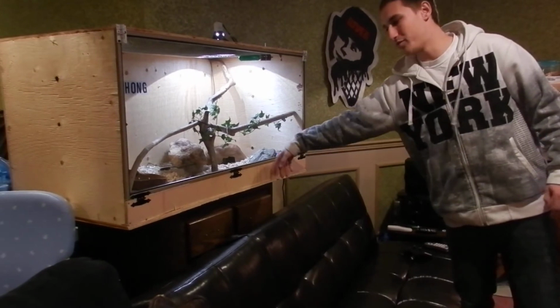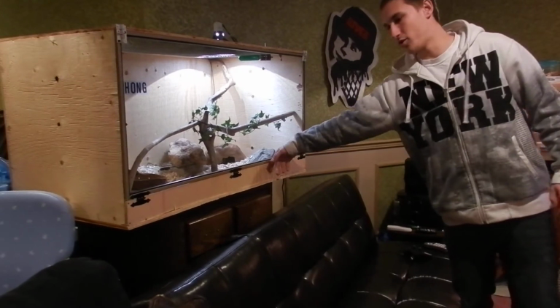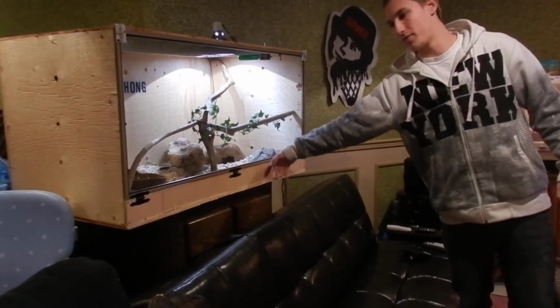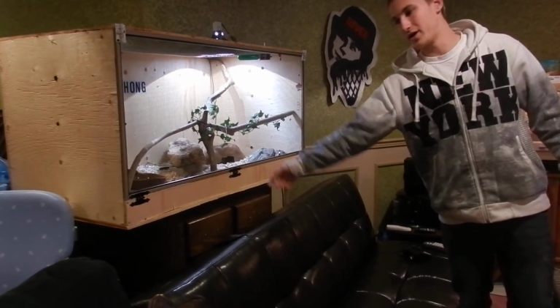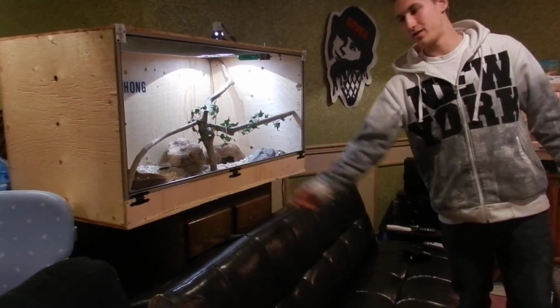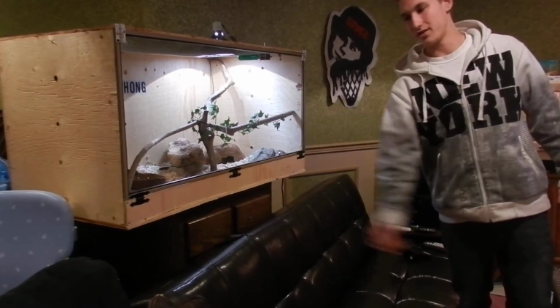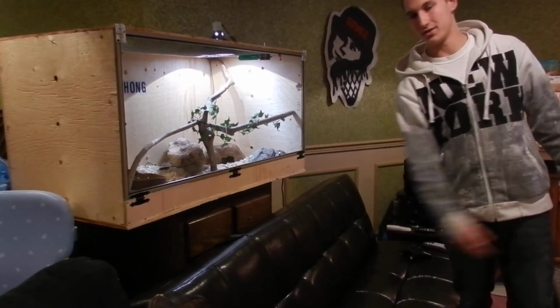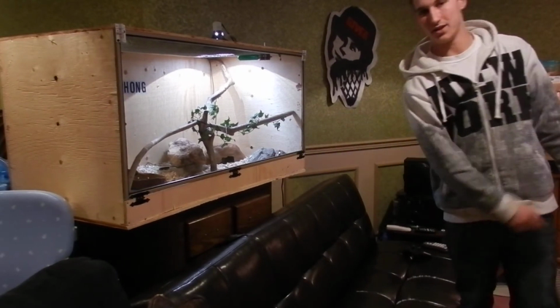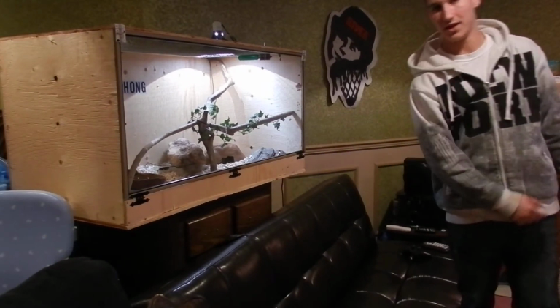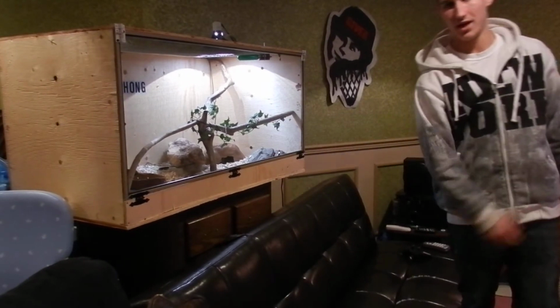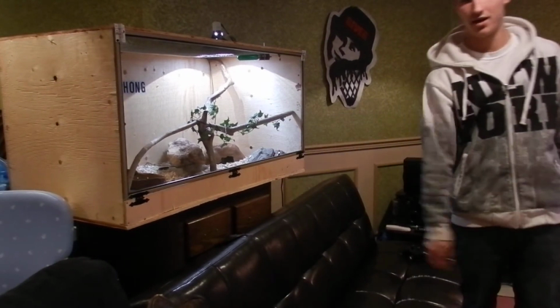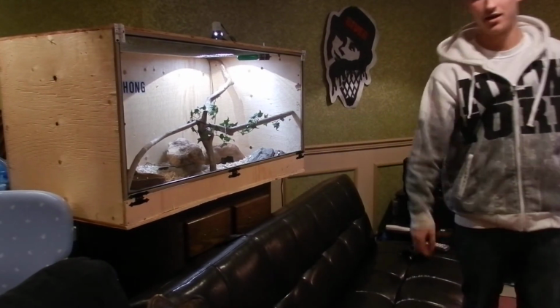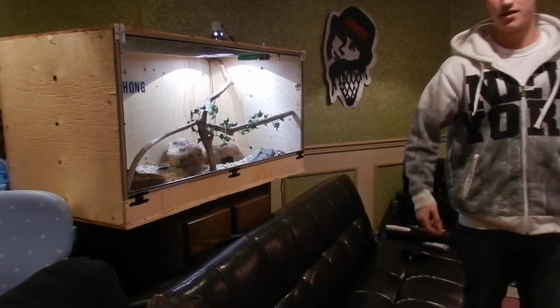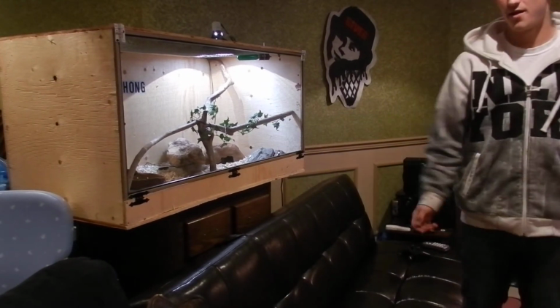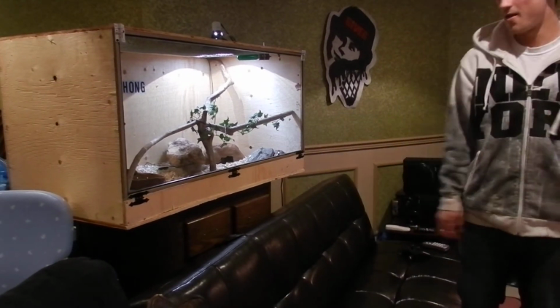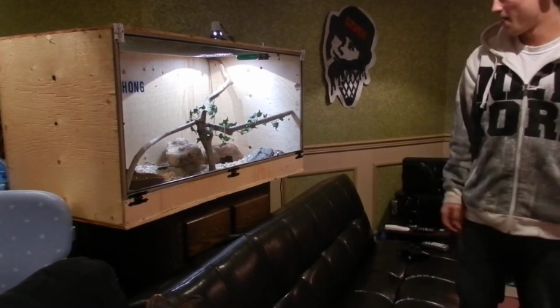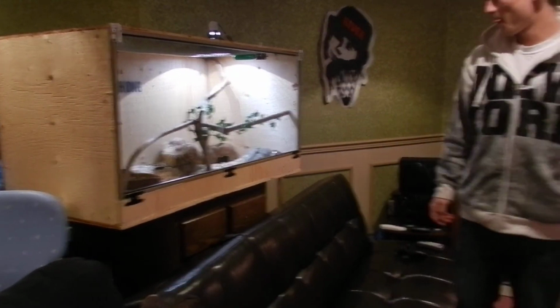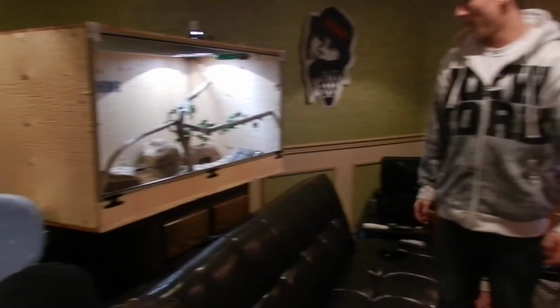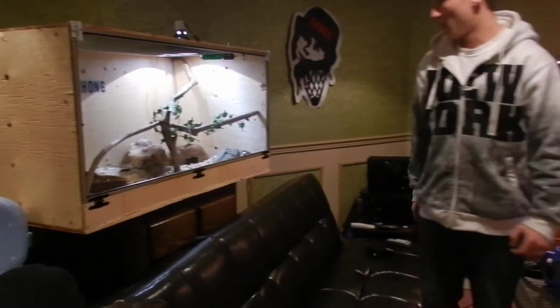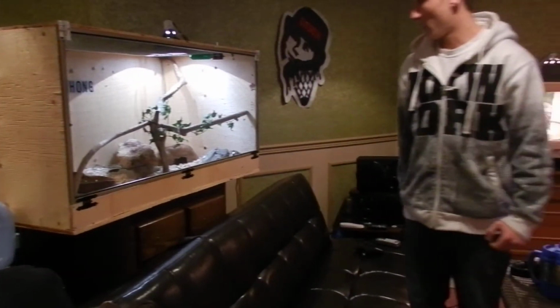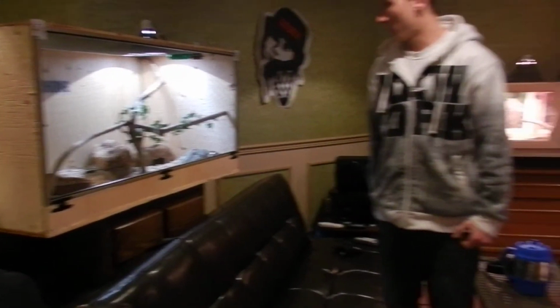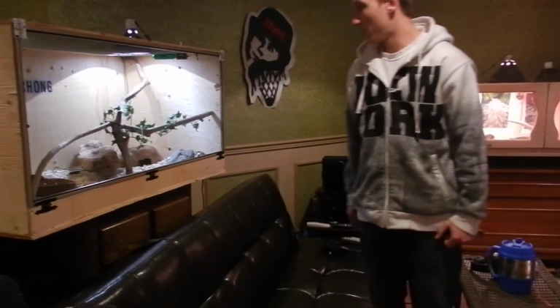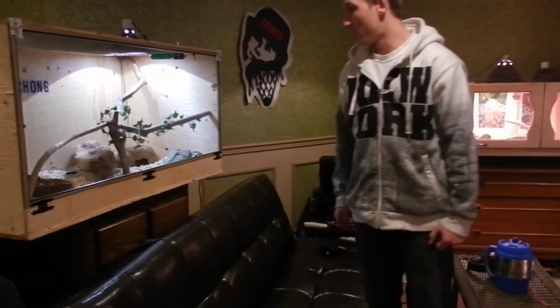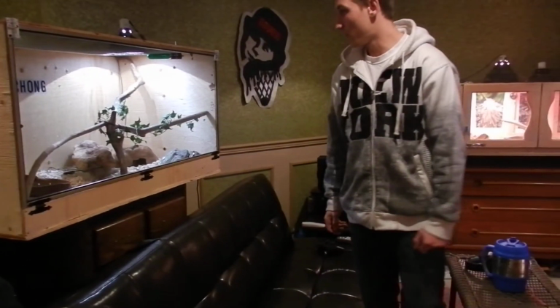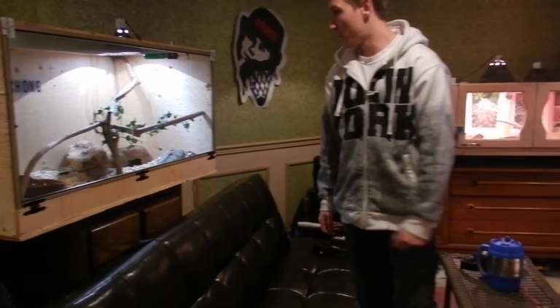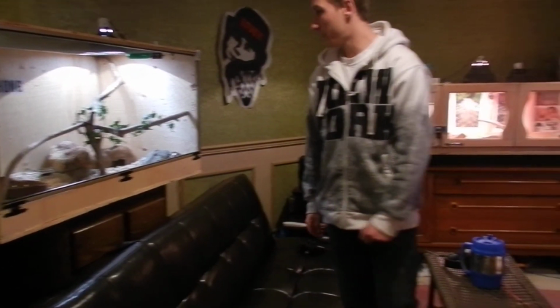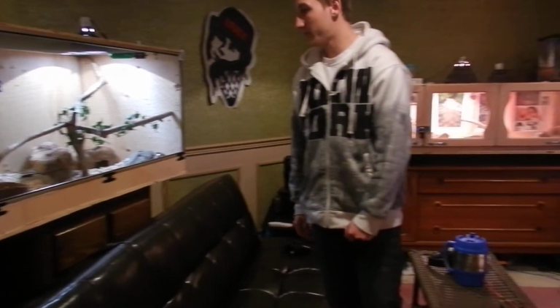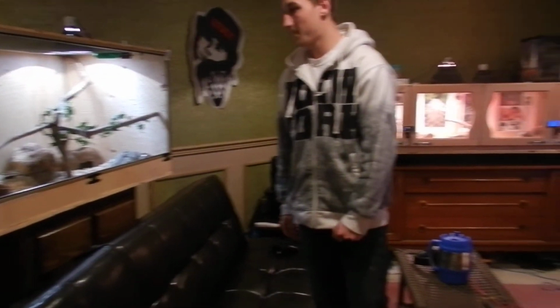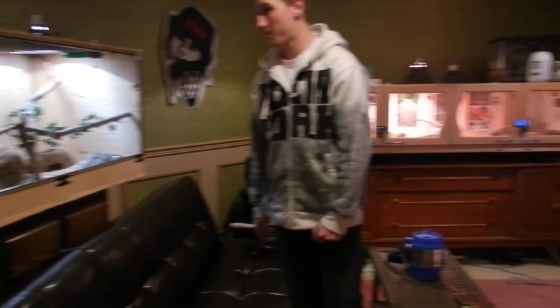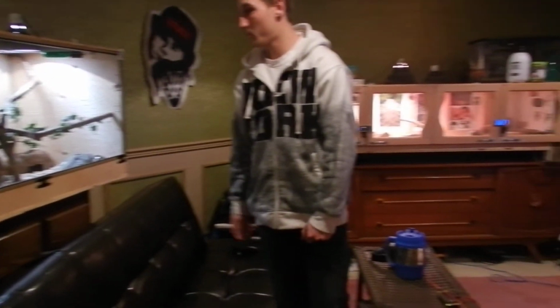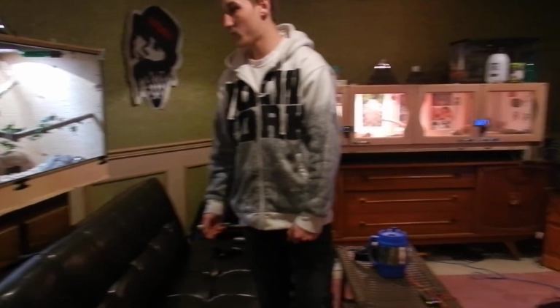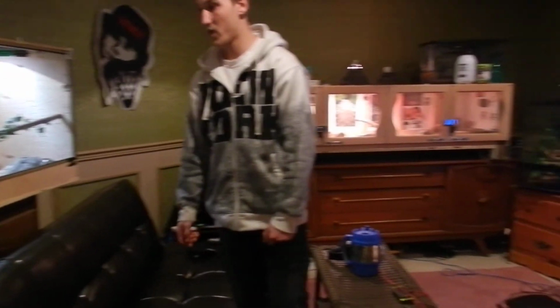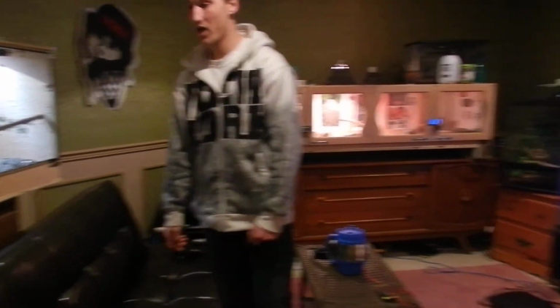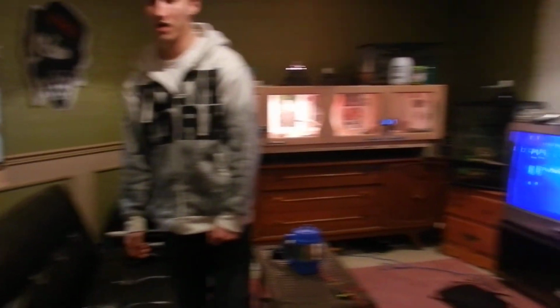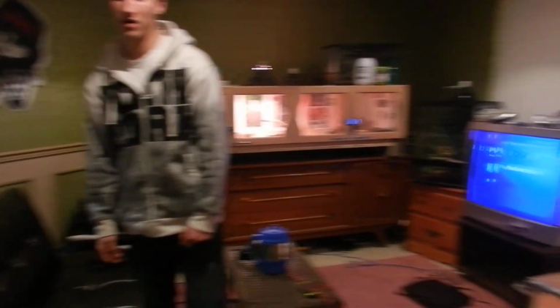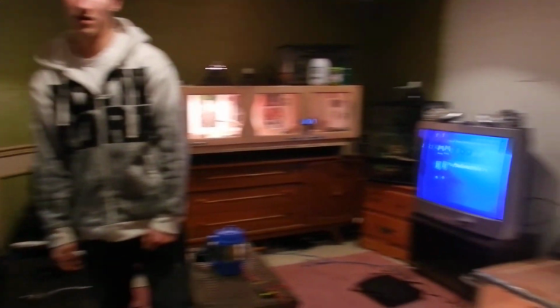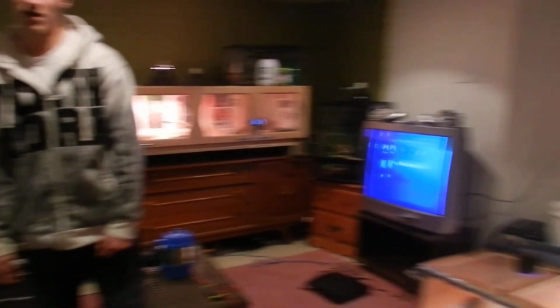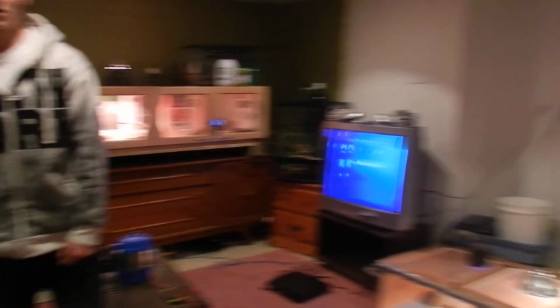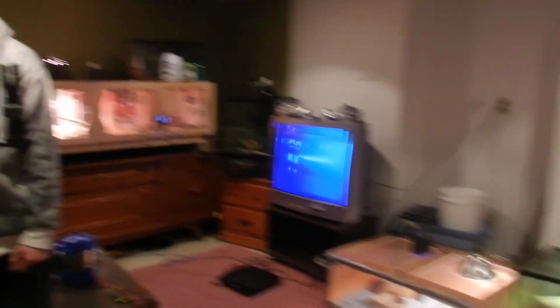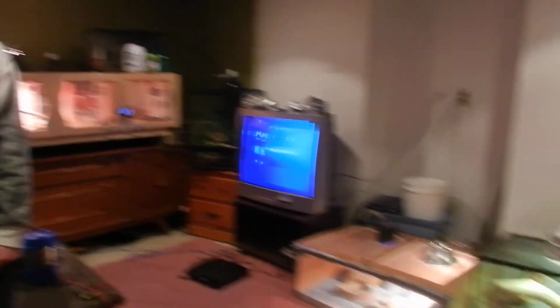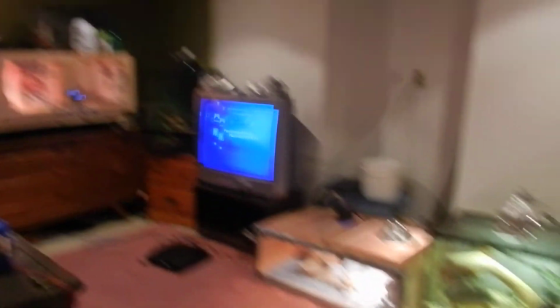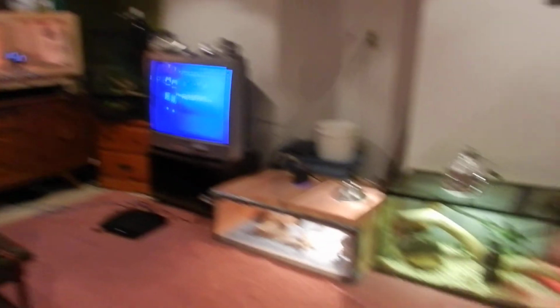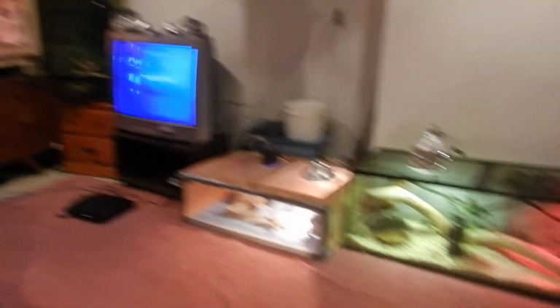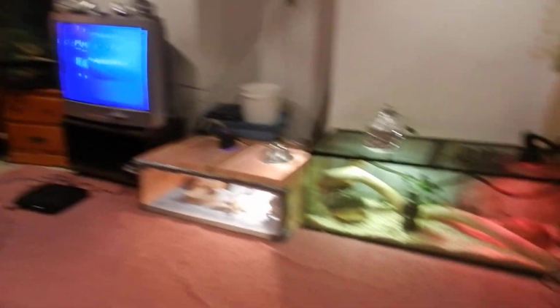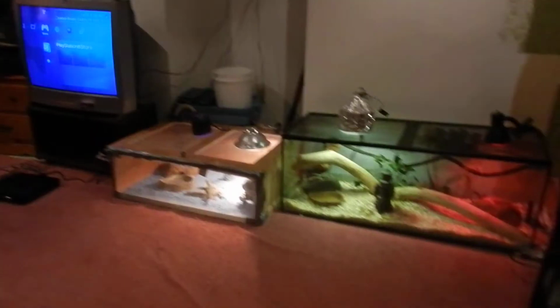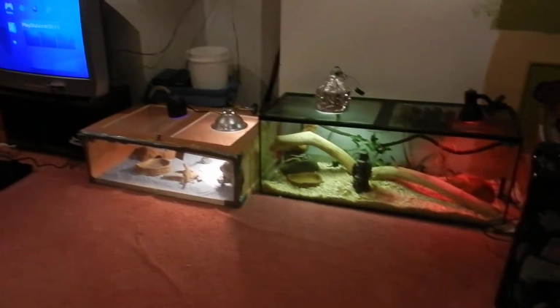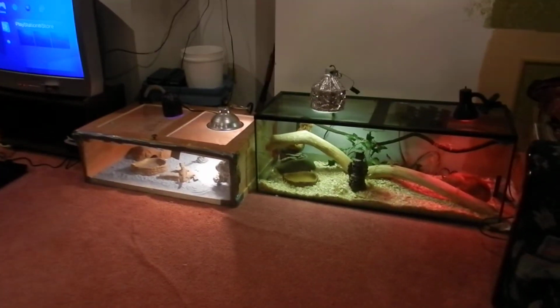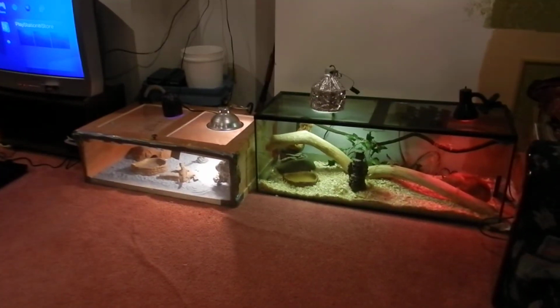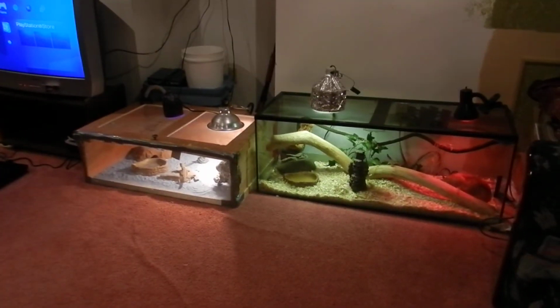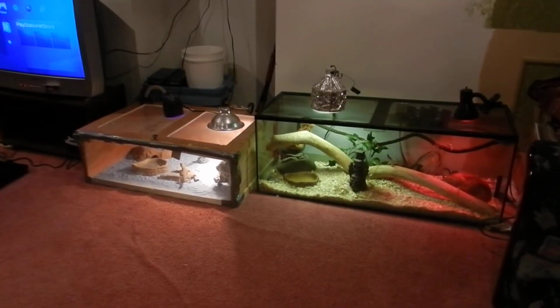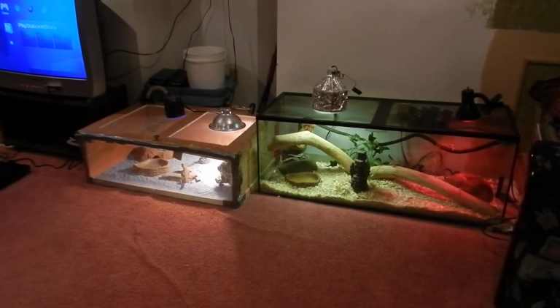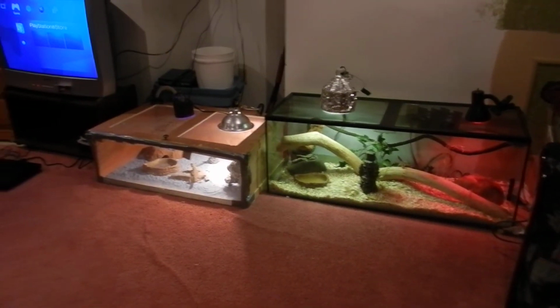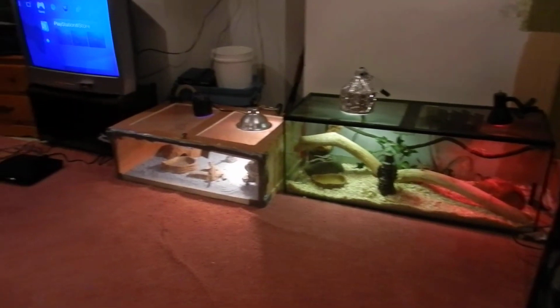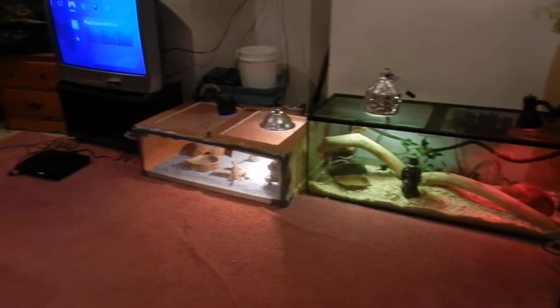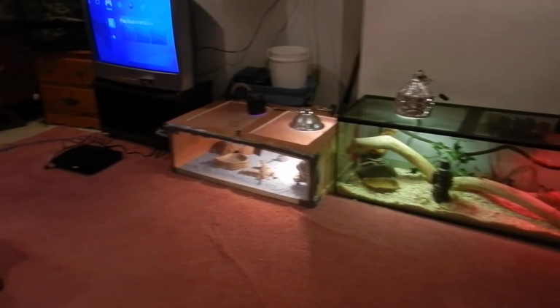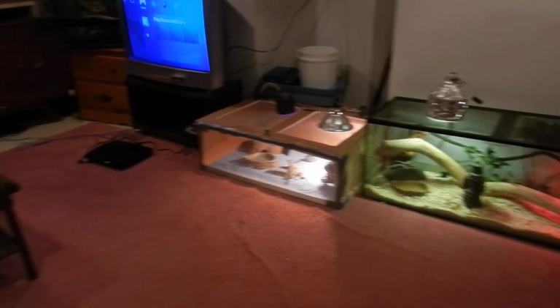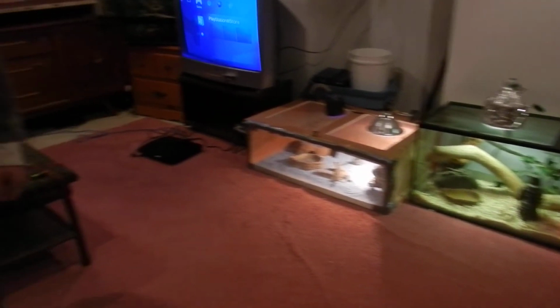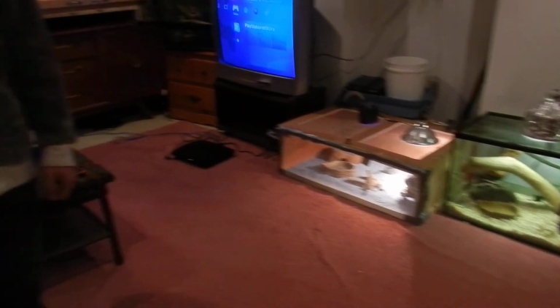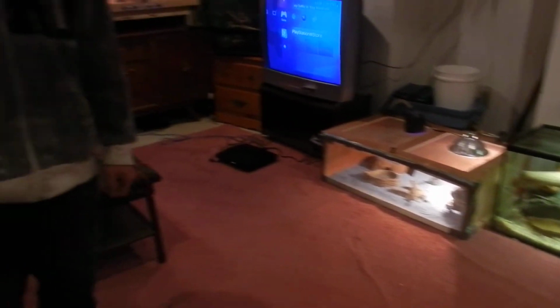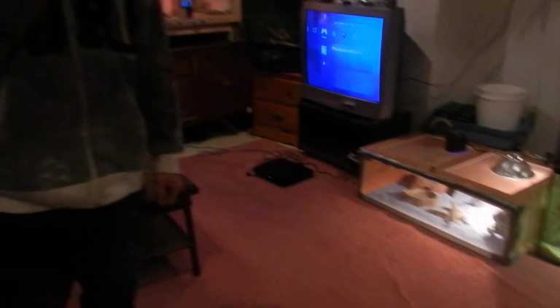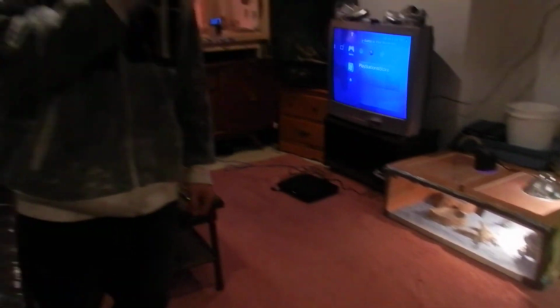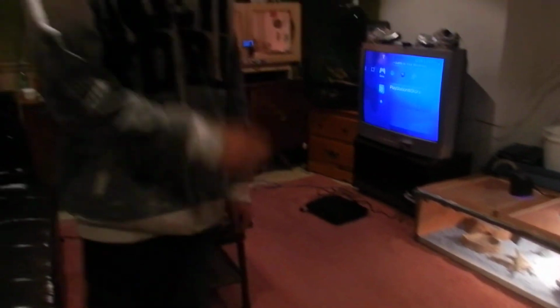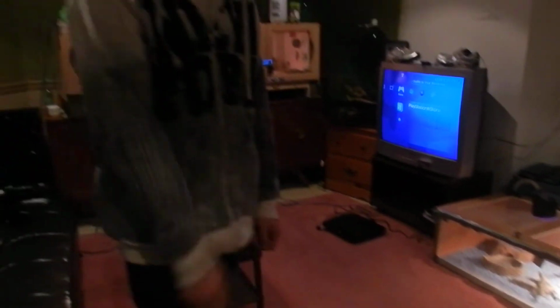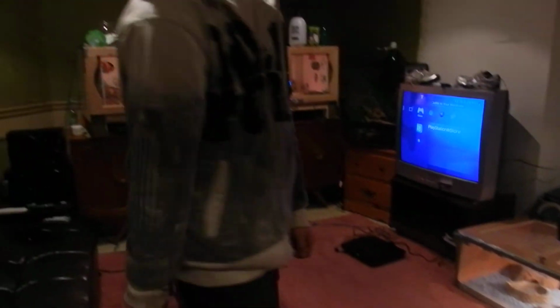Right now we have all three ball pythons in there. Yeah, the 905 reptiles room — keep it updated.